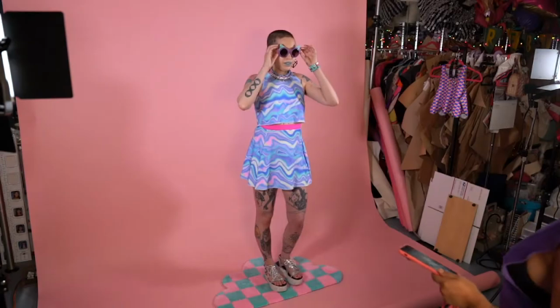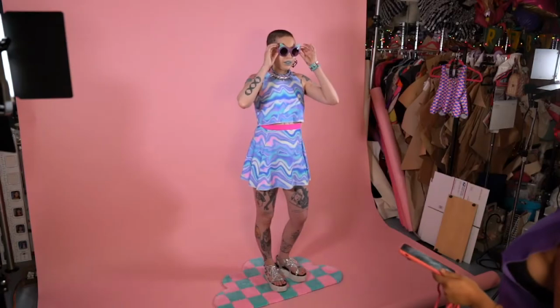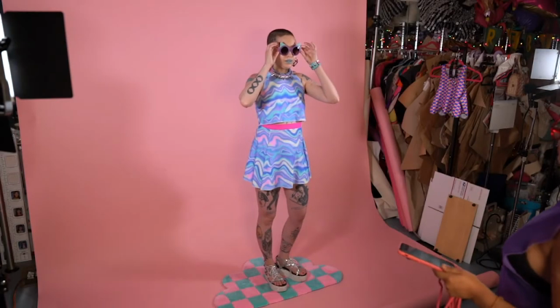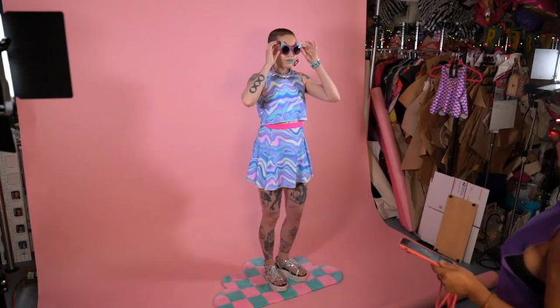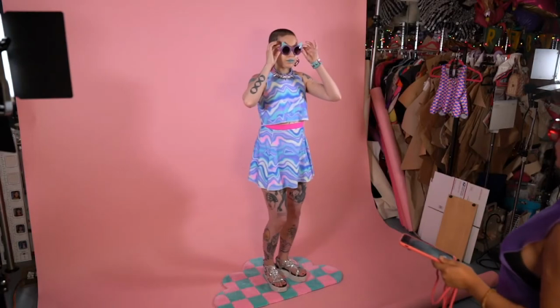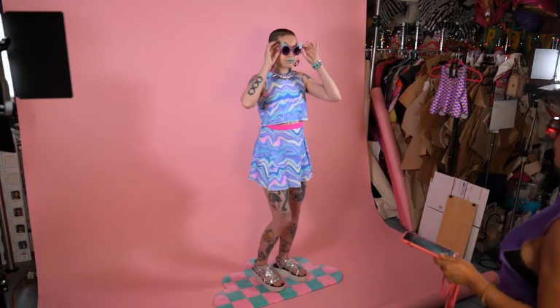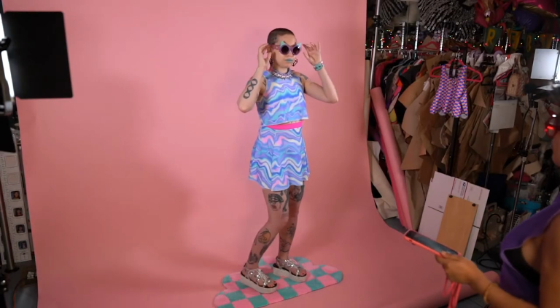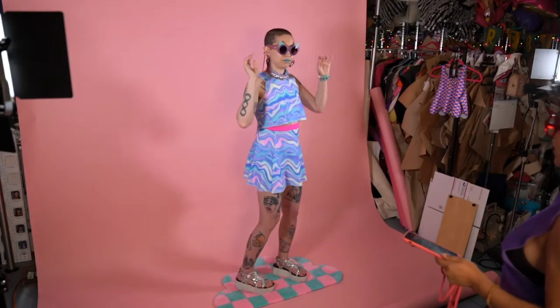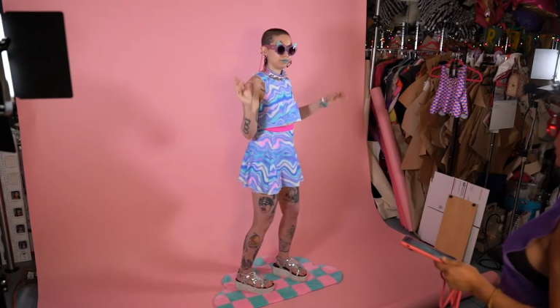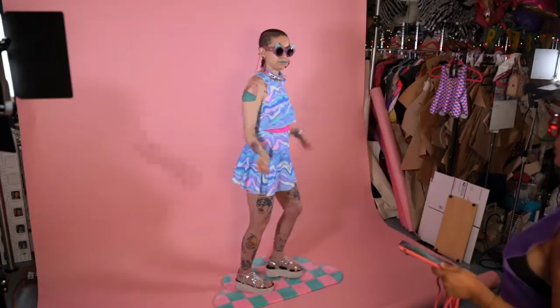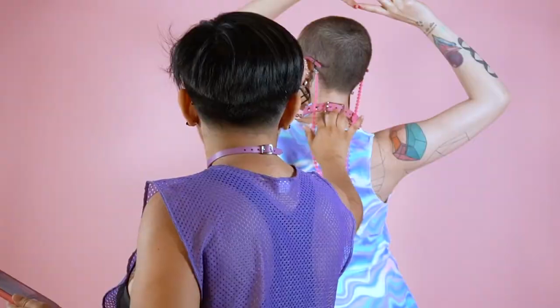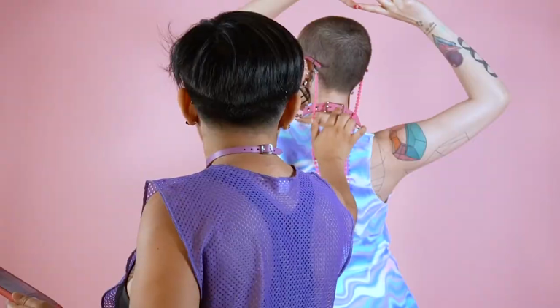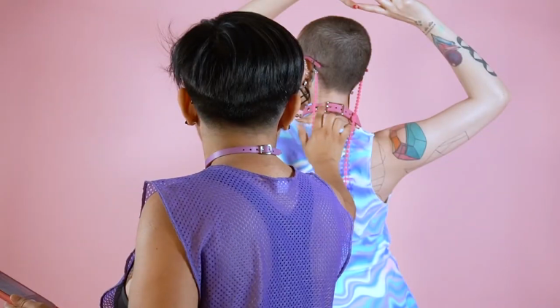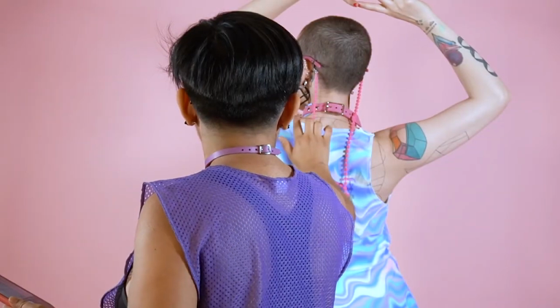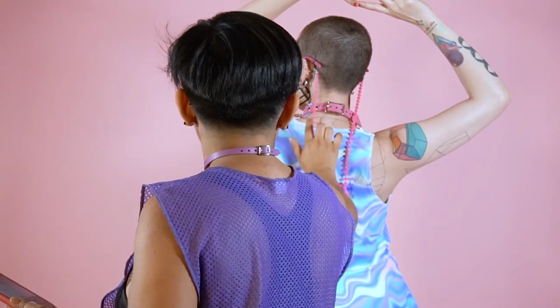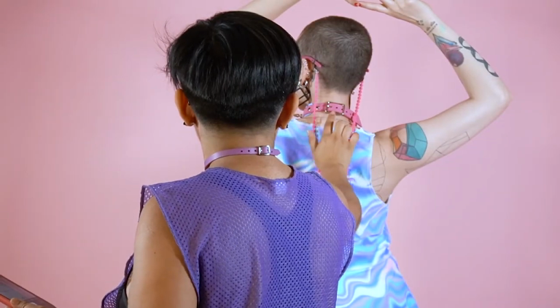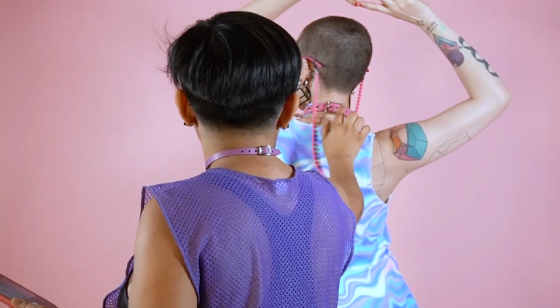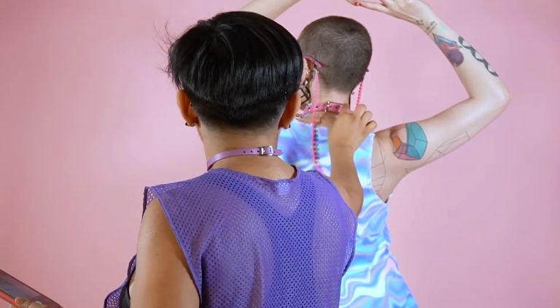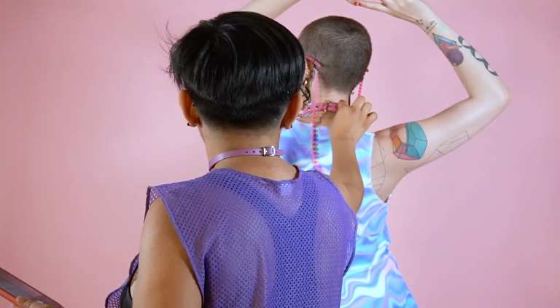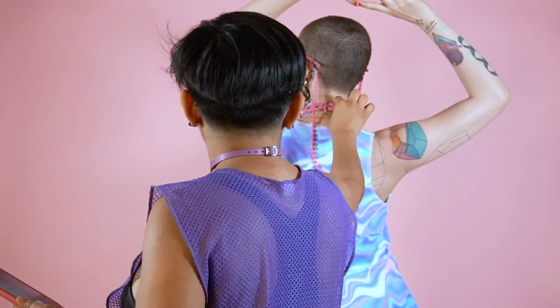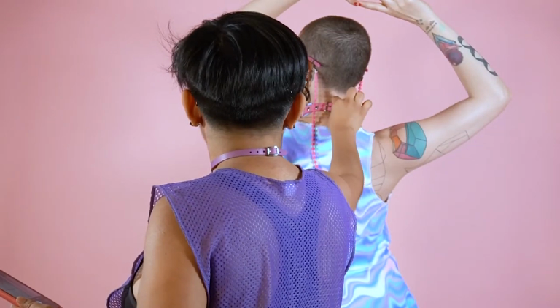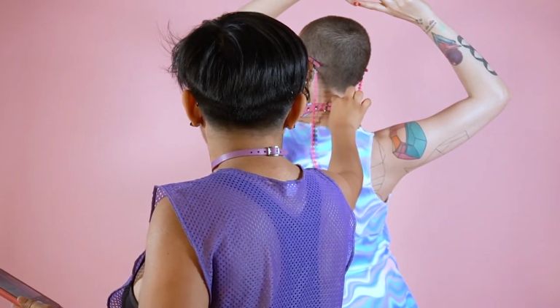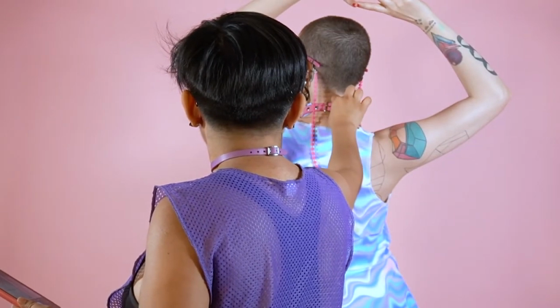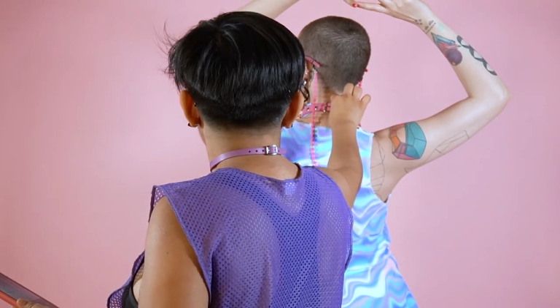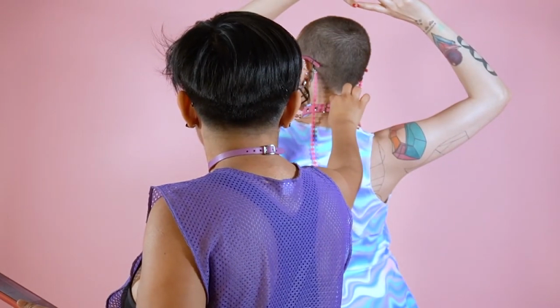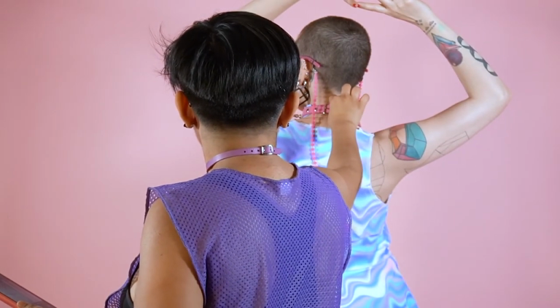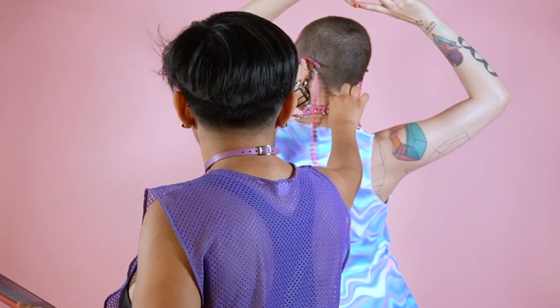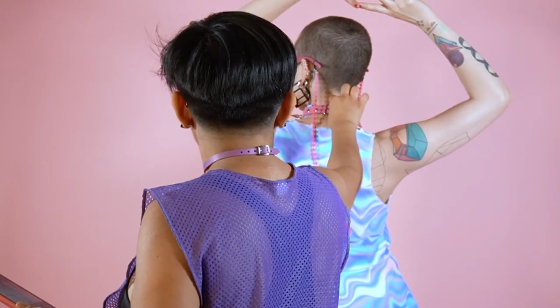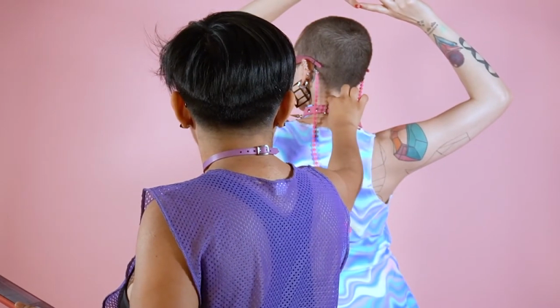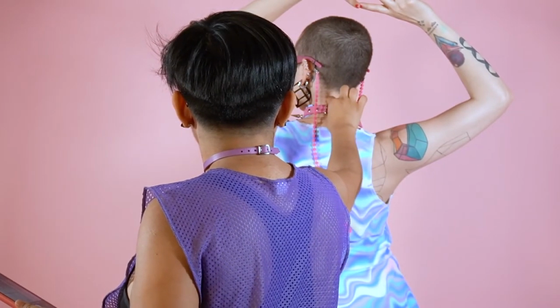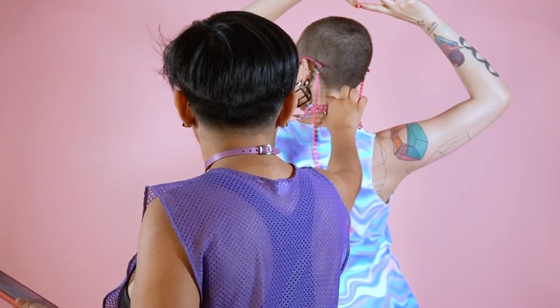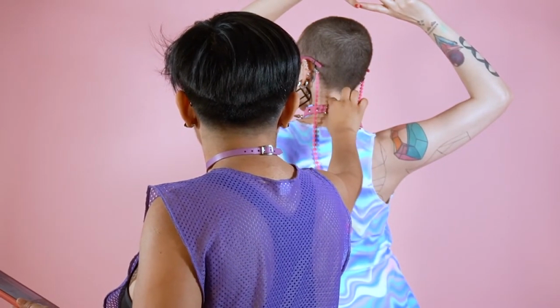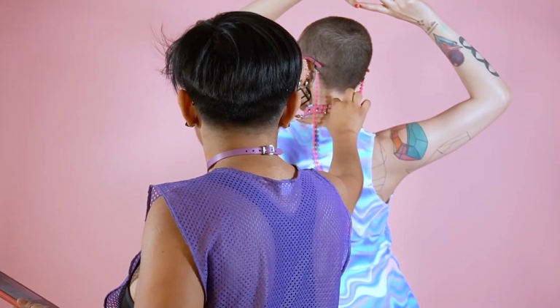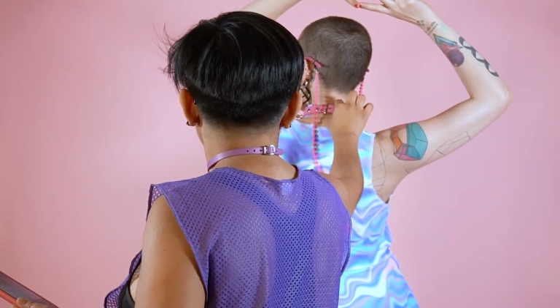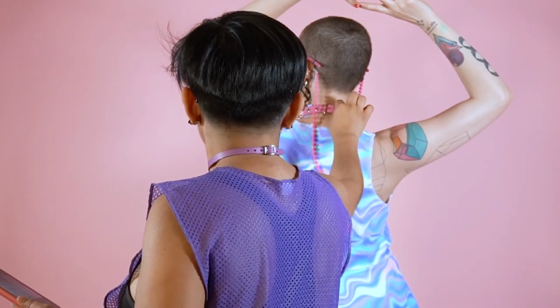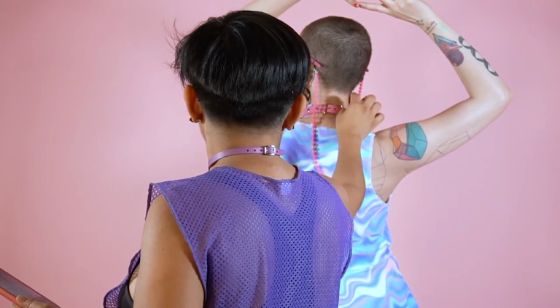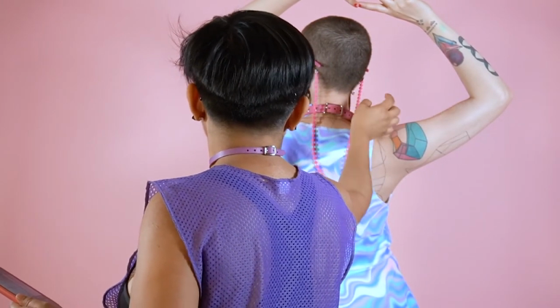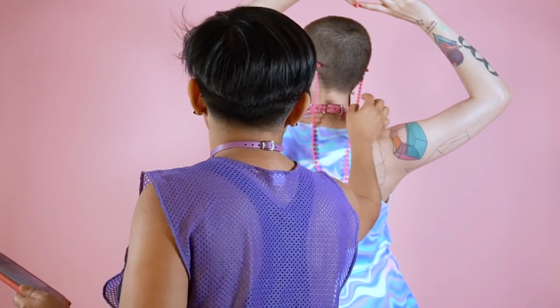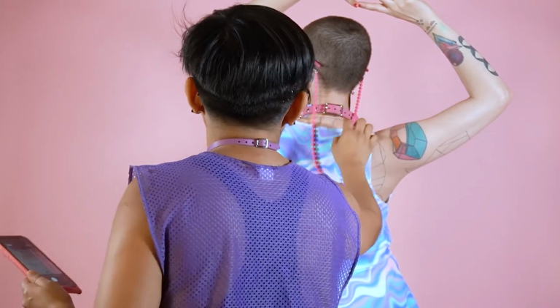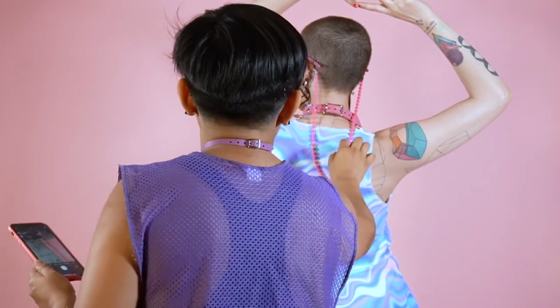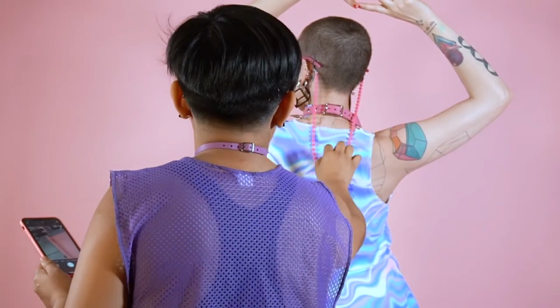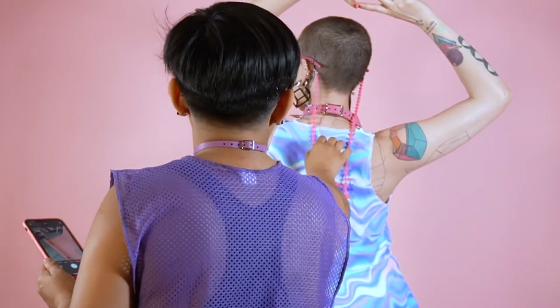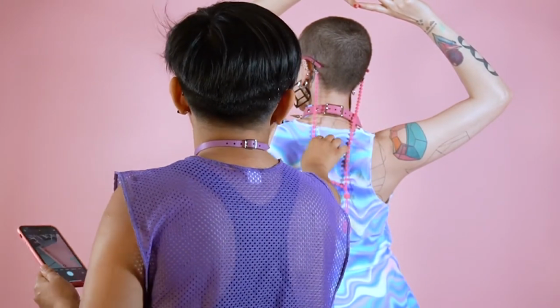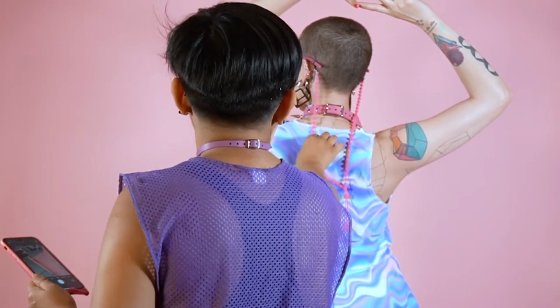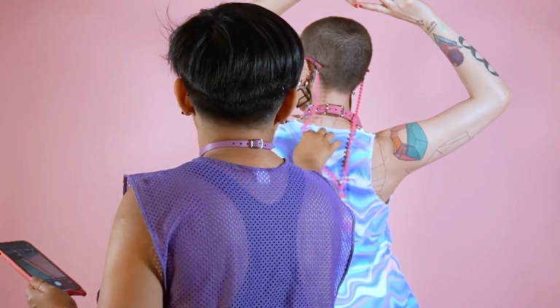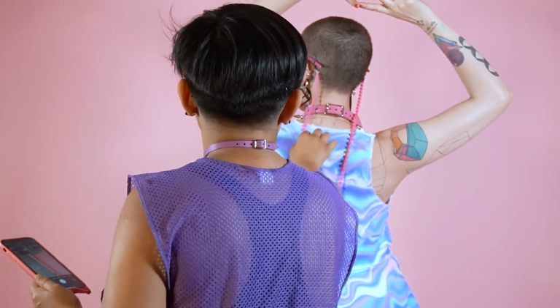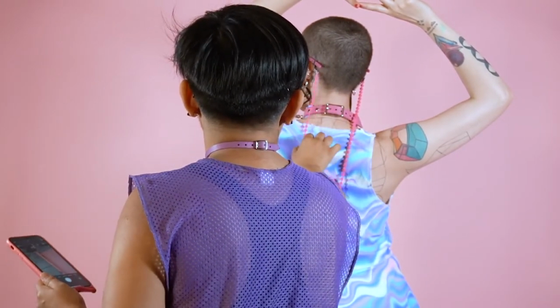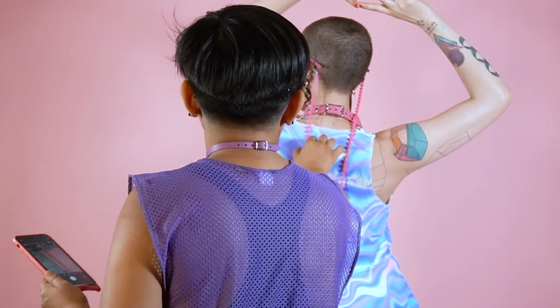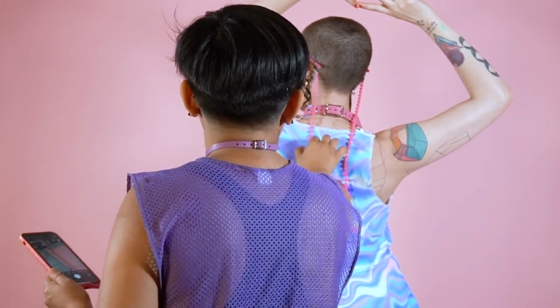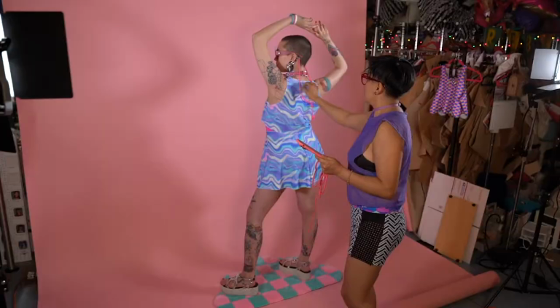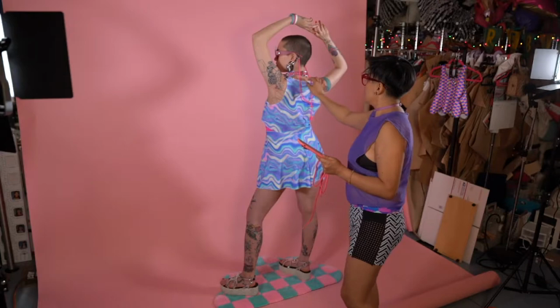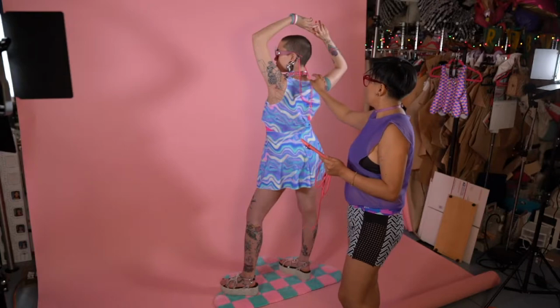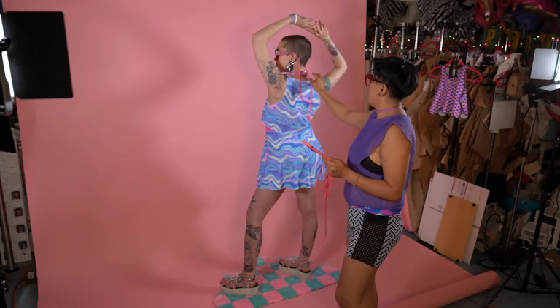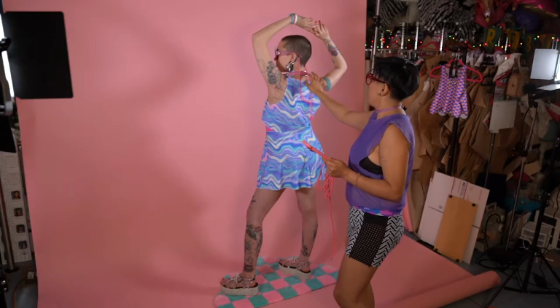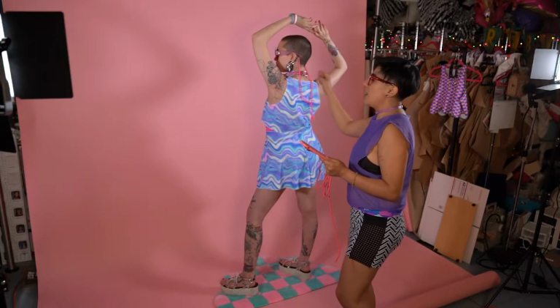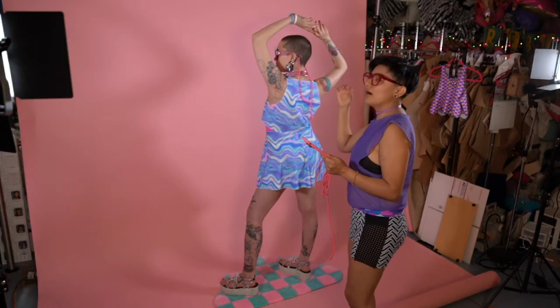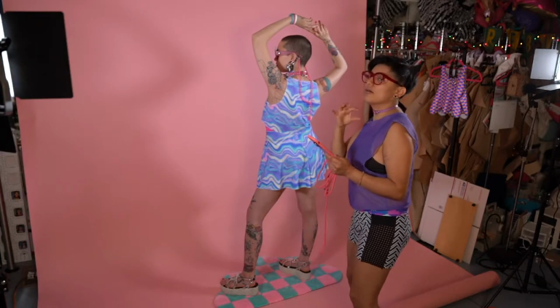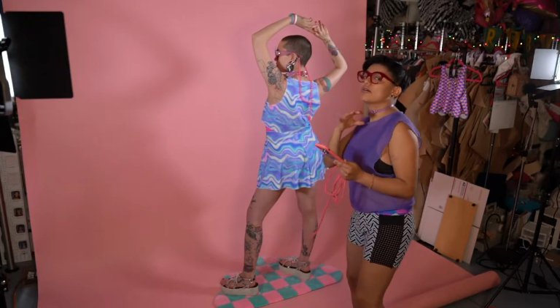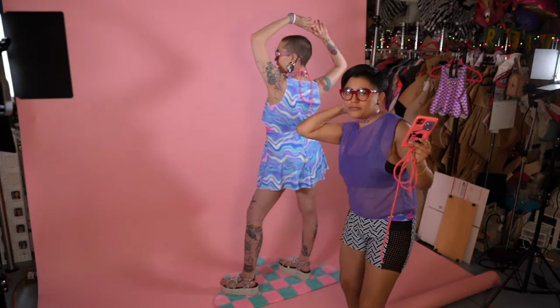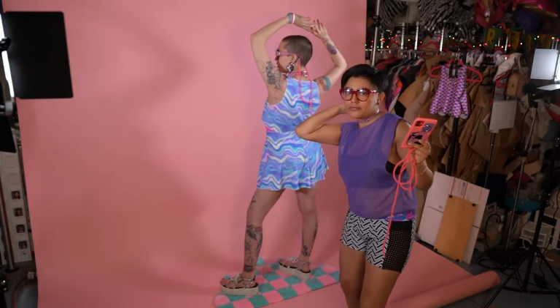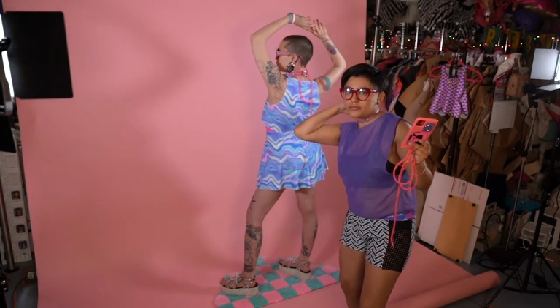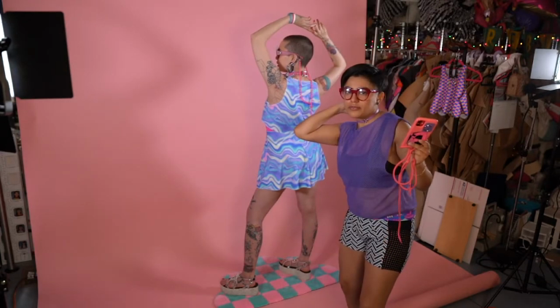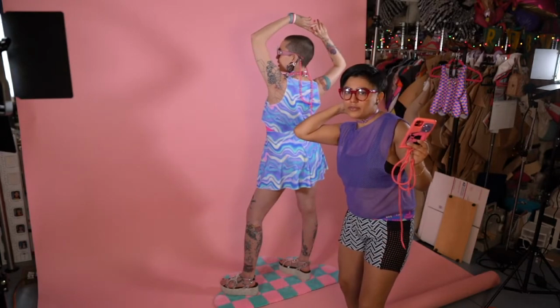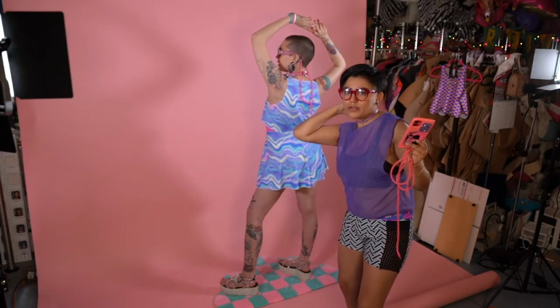Let's photograph the back. It's important to get the detail because the people that are buying want to know how it's put on.